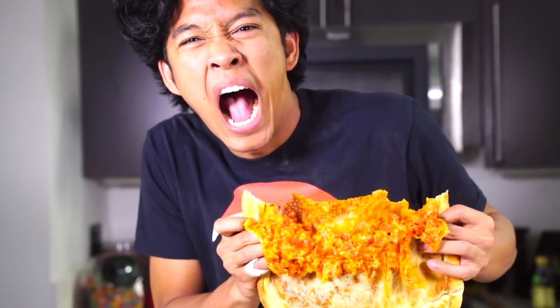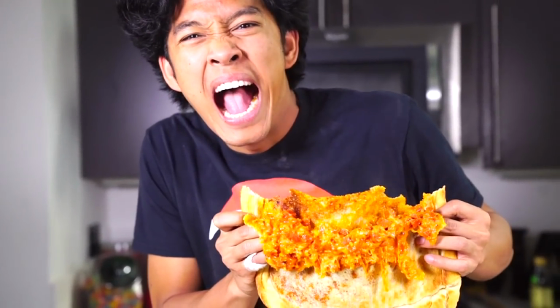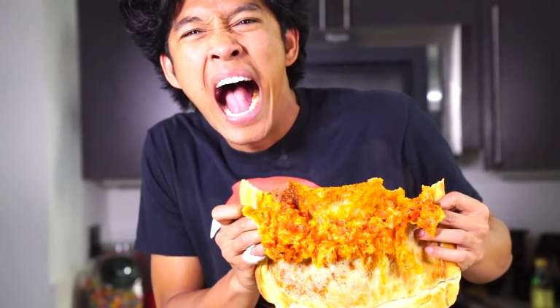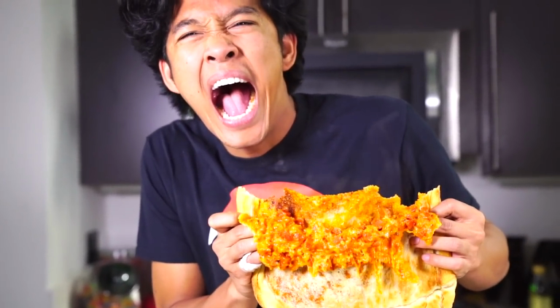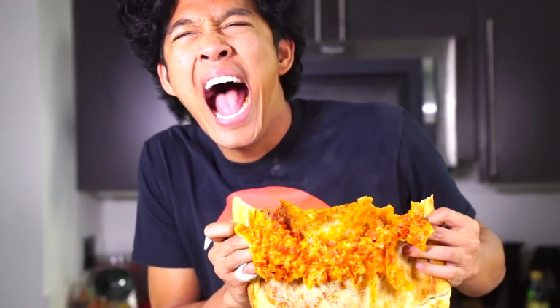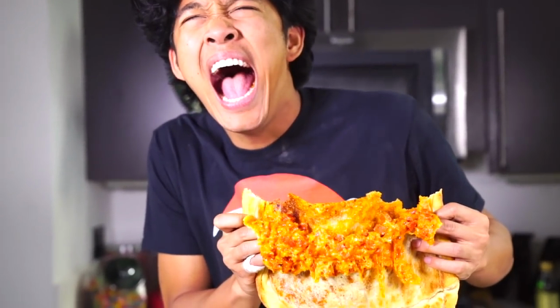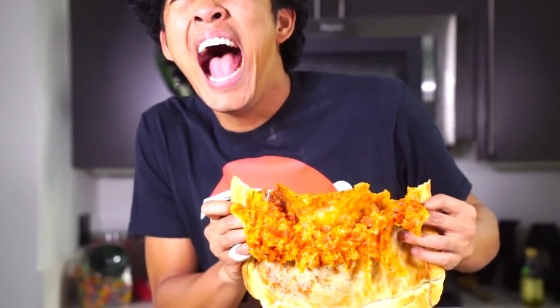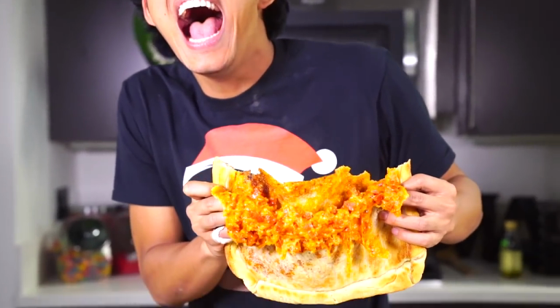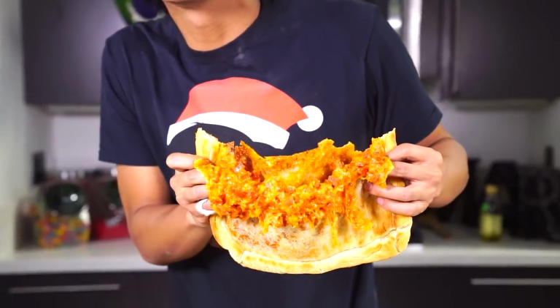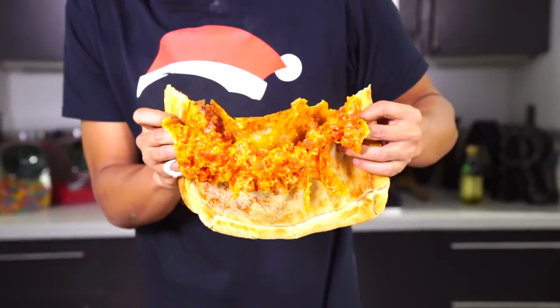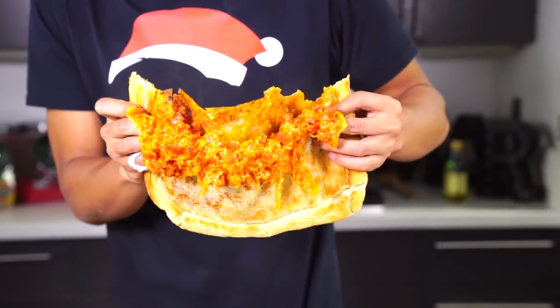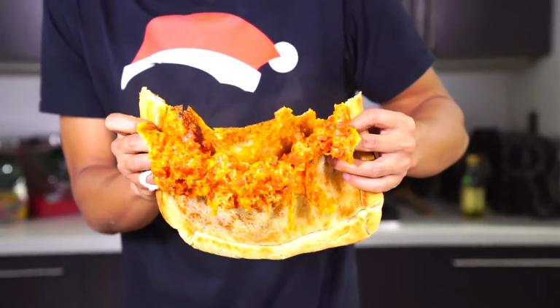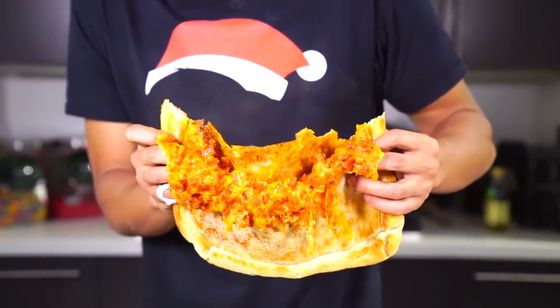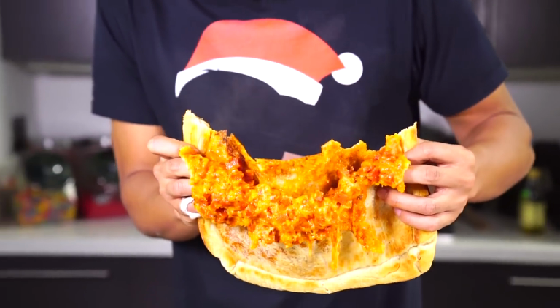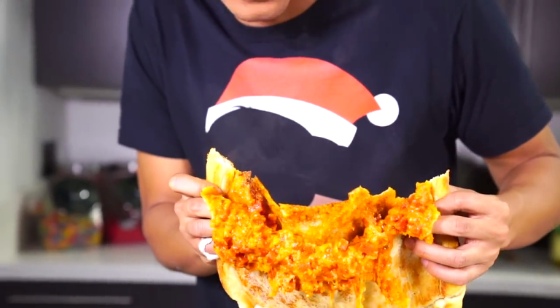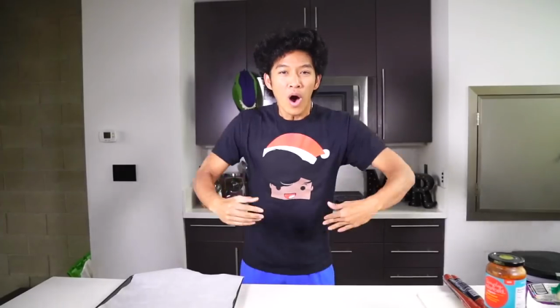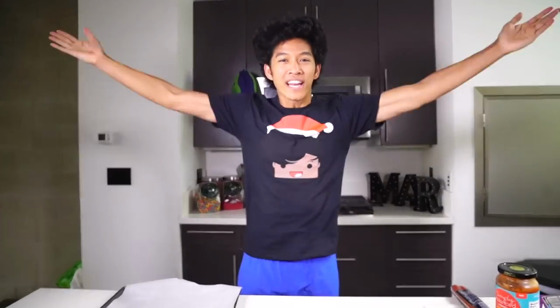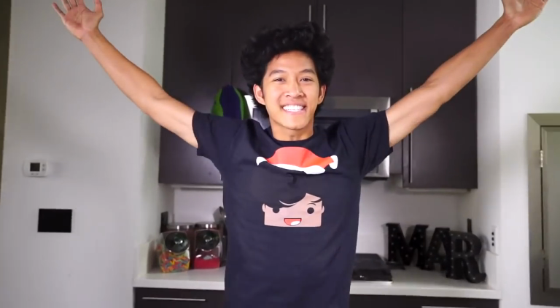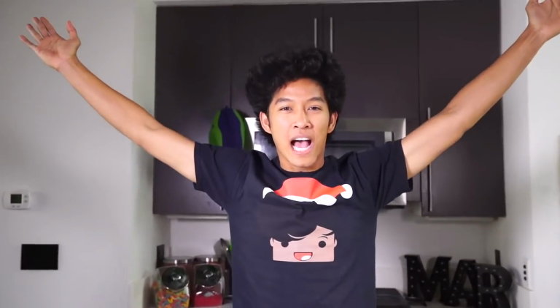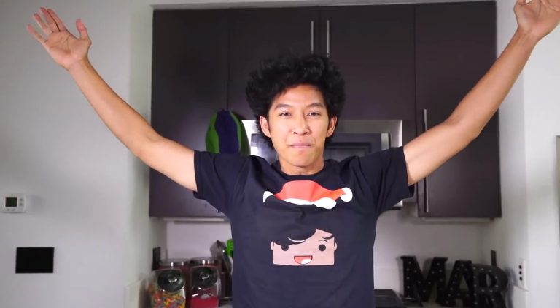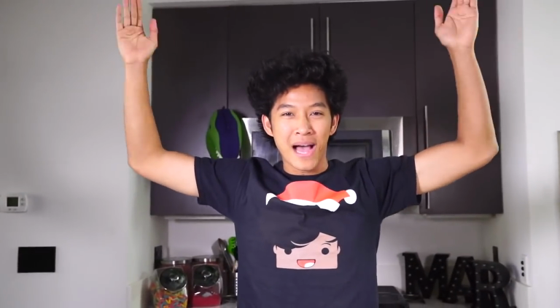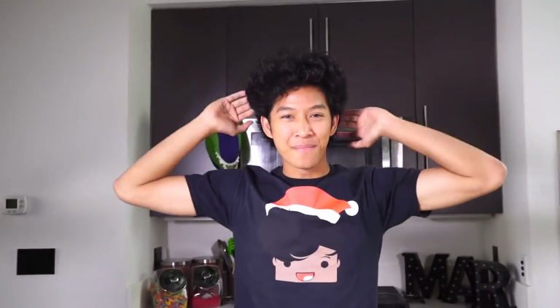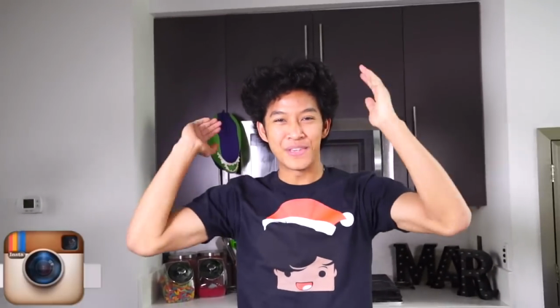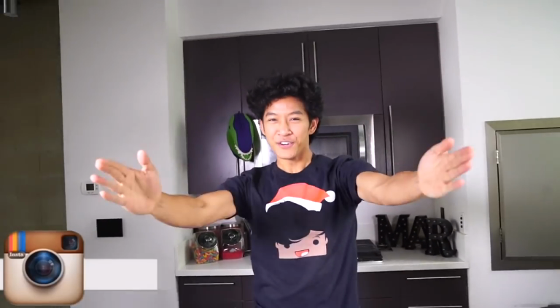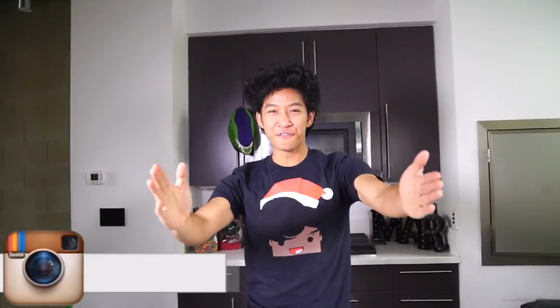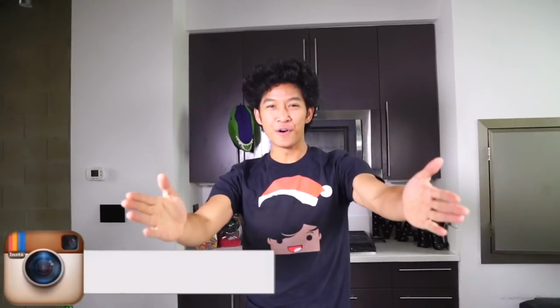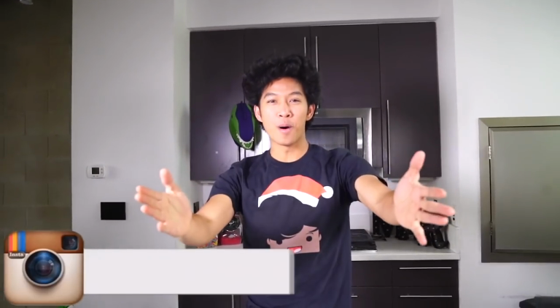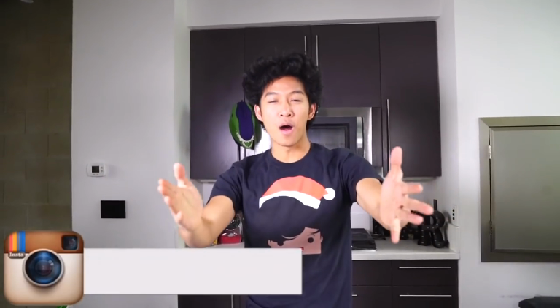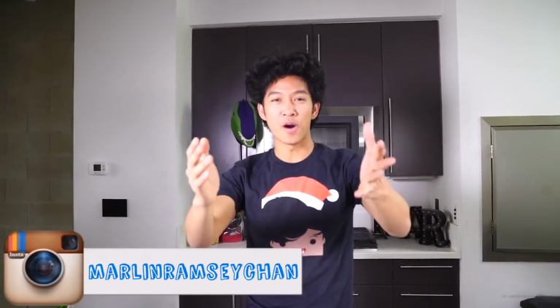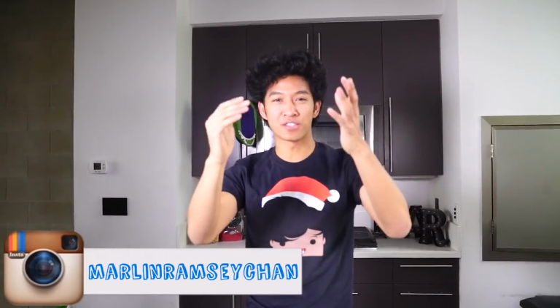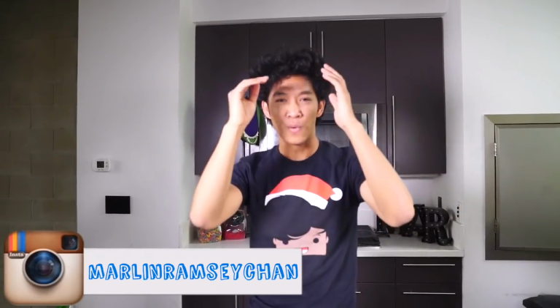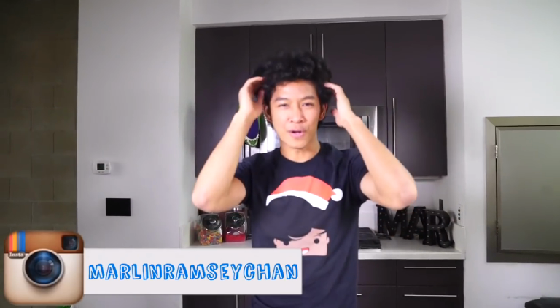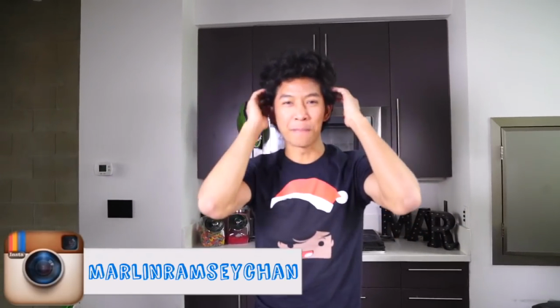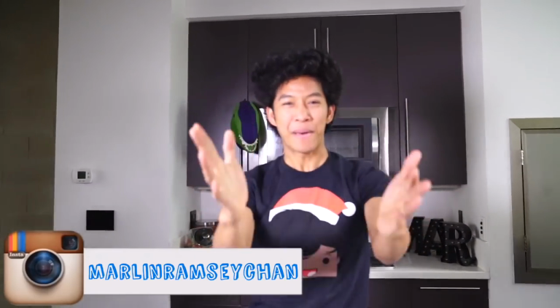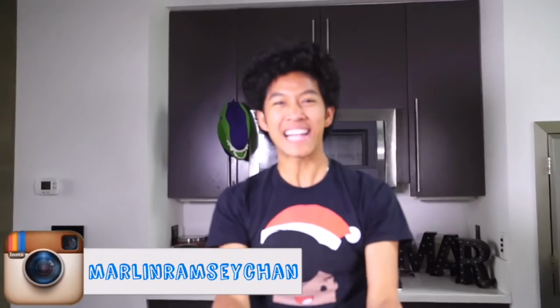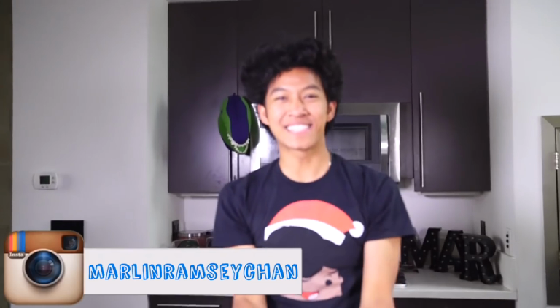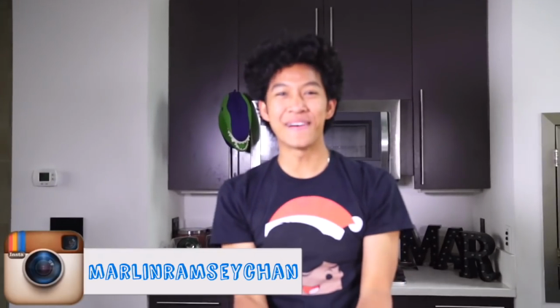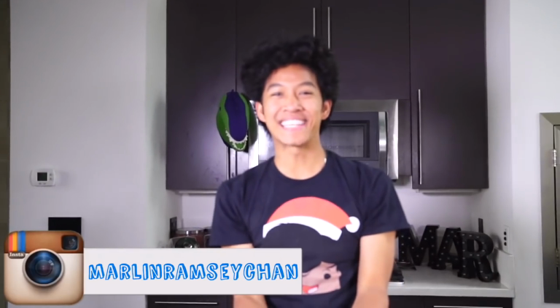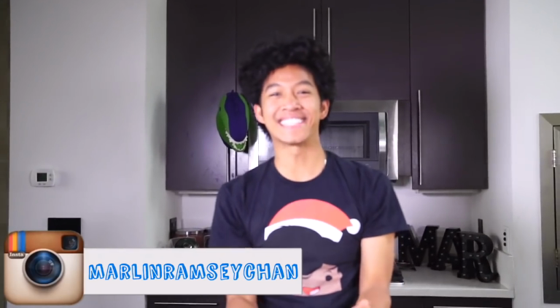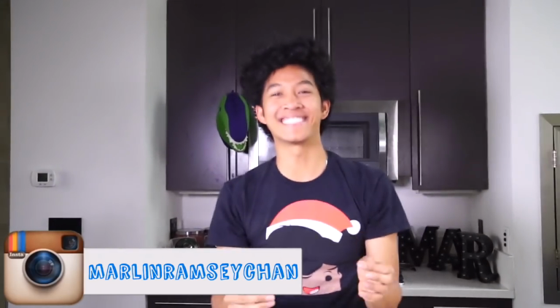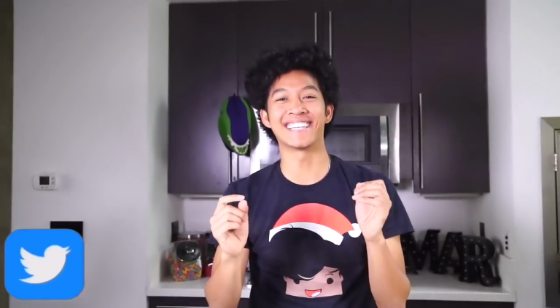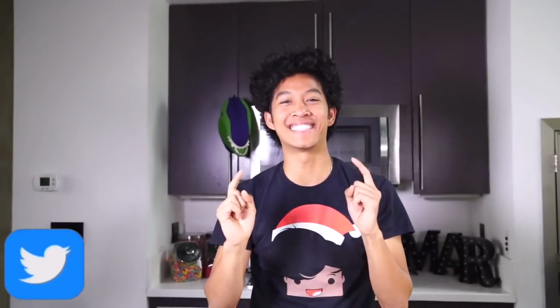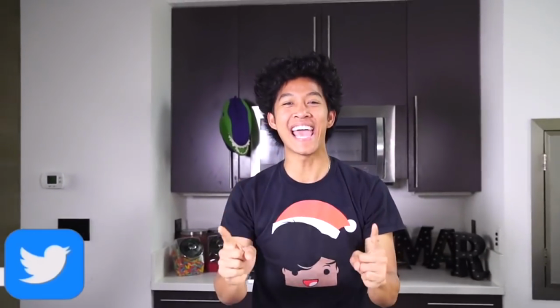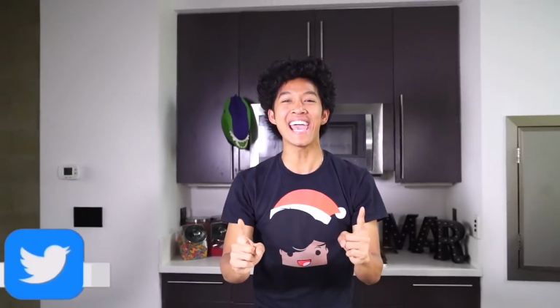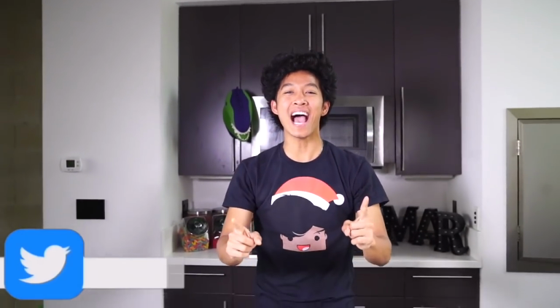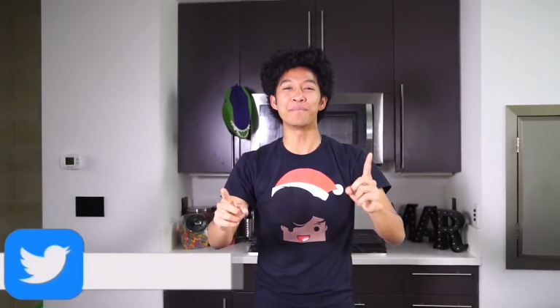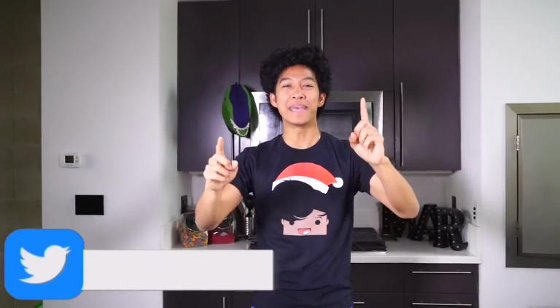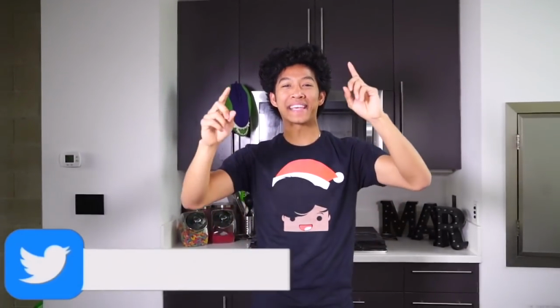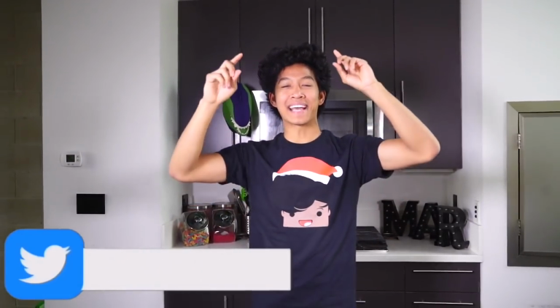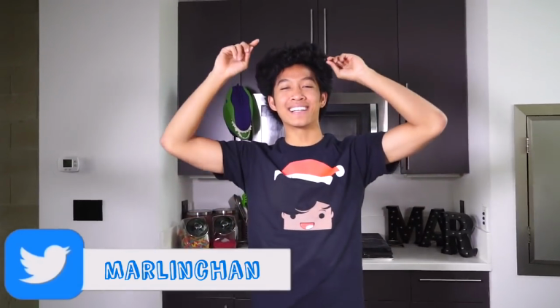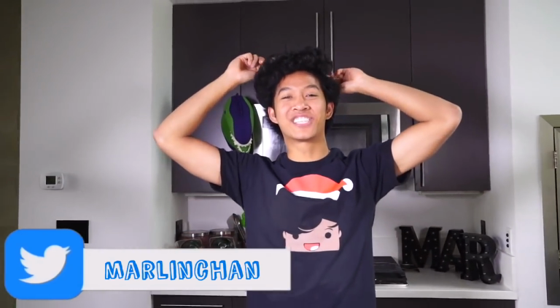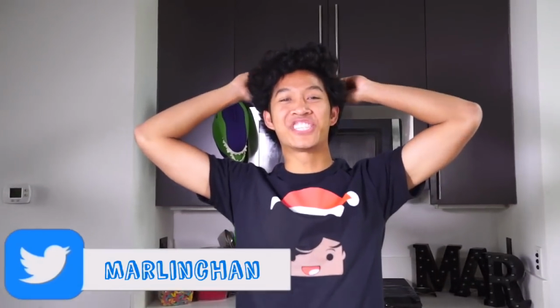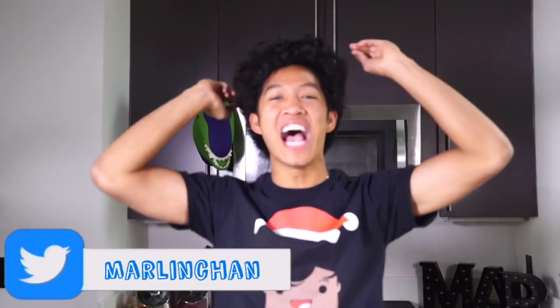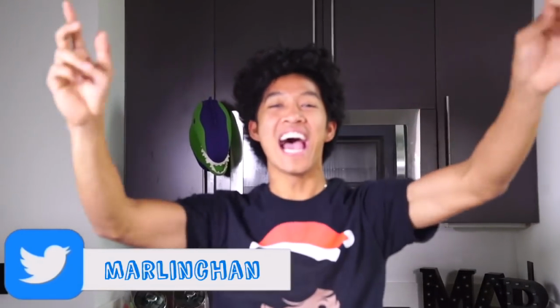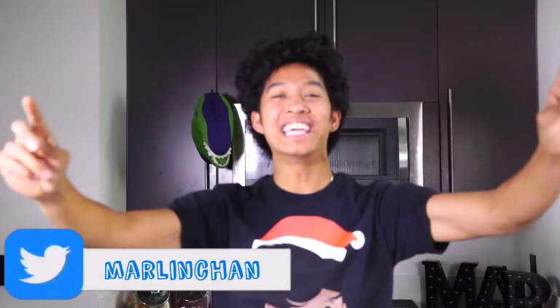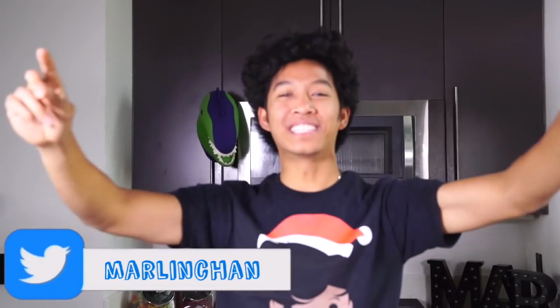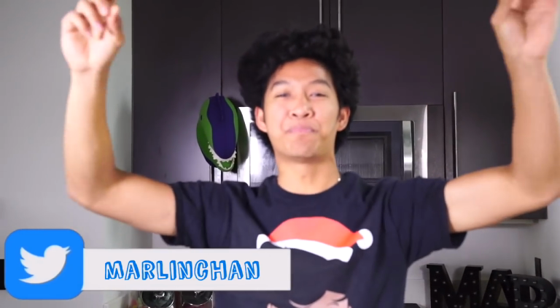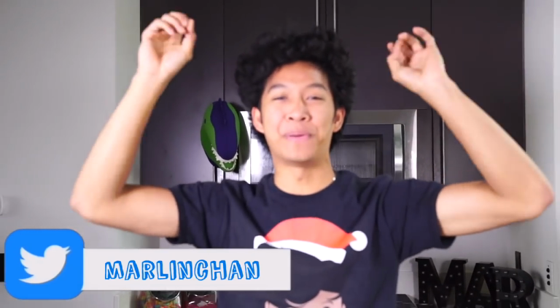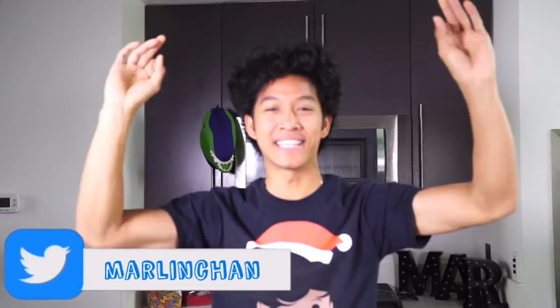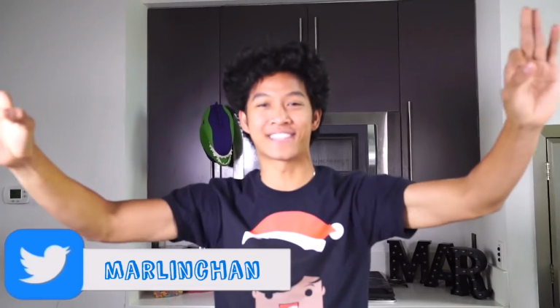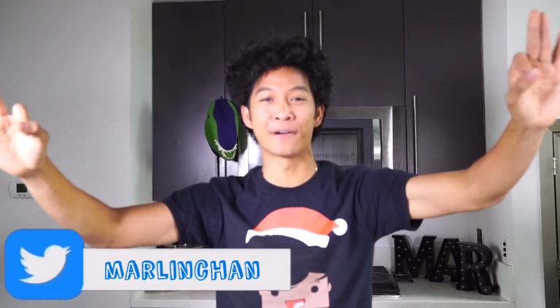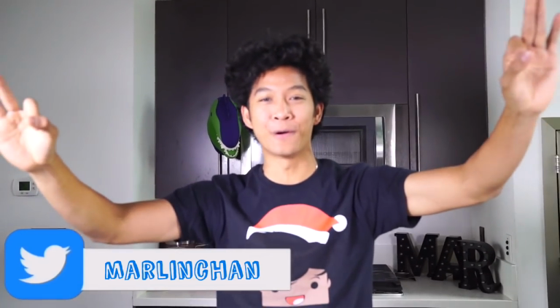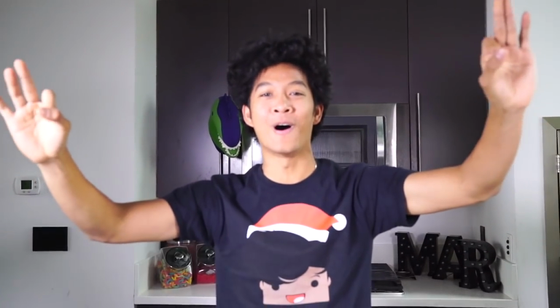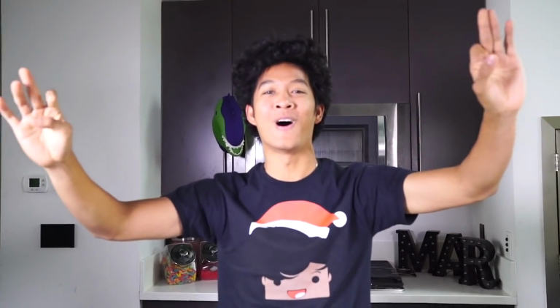Oh, it's burning my finger! What is up my beautiful Mar Mar's and welcome back to my kitchen. Today I'm making a giant pizza roll.